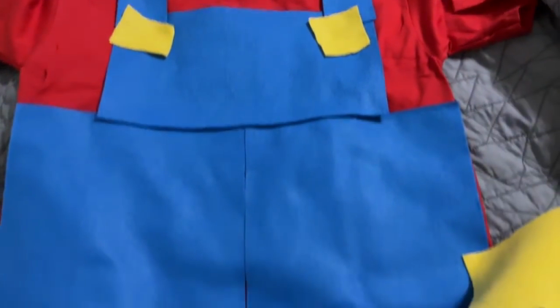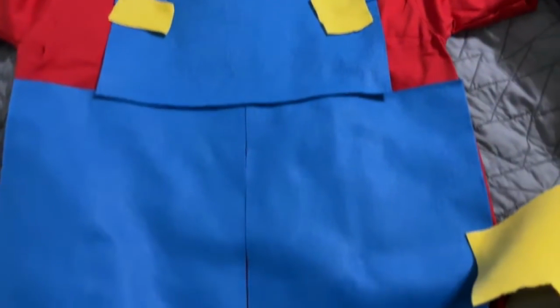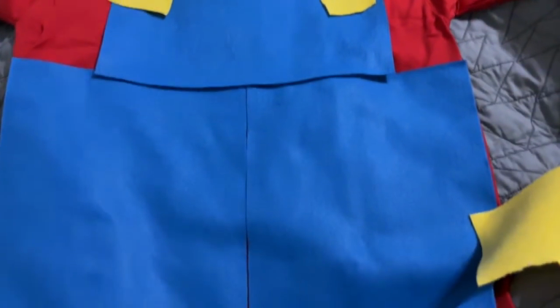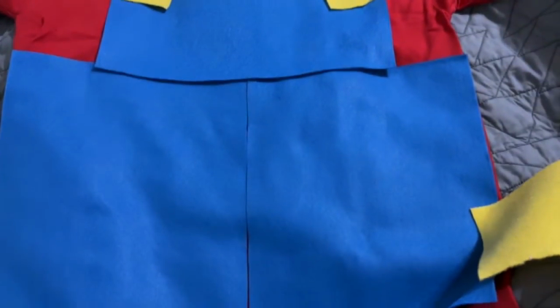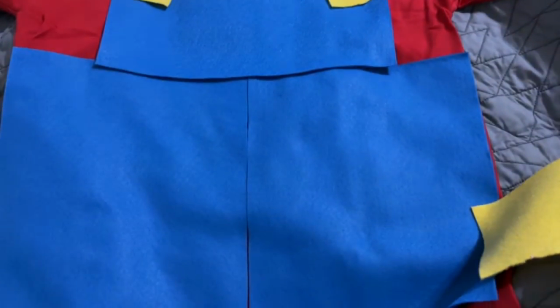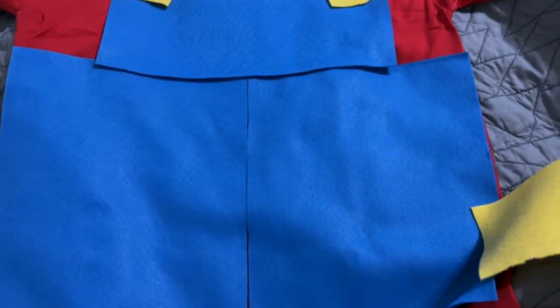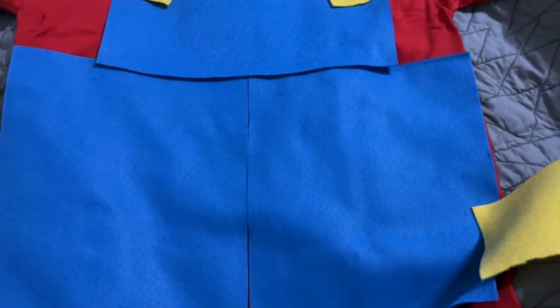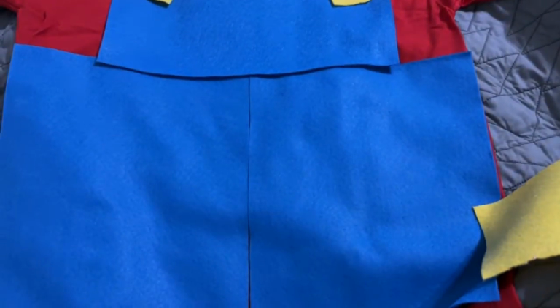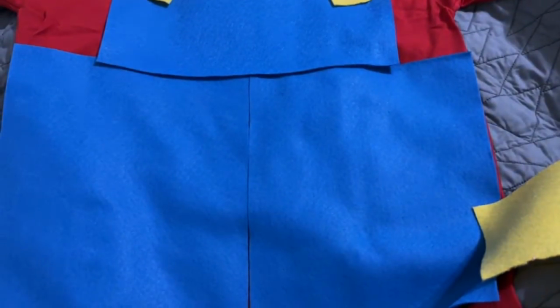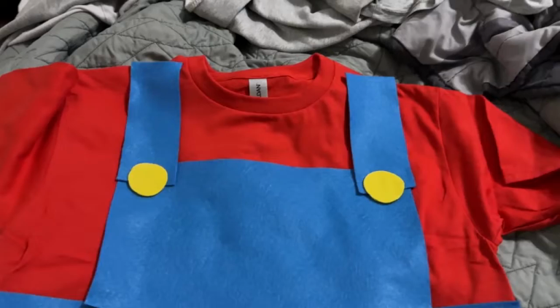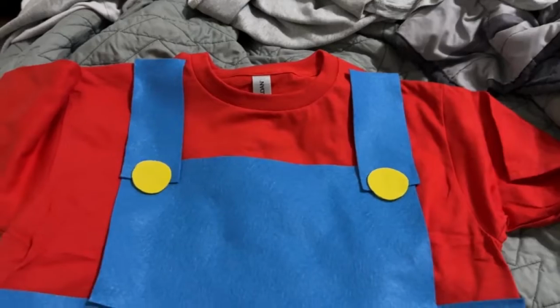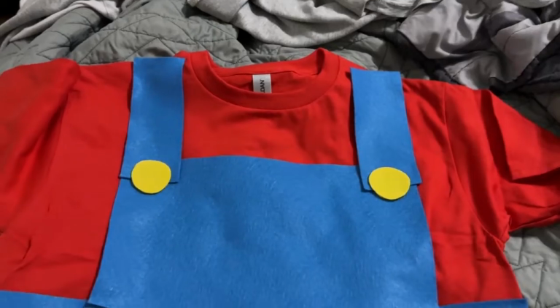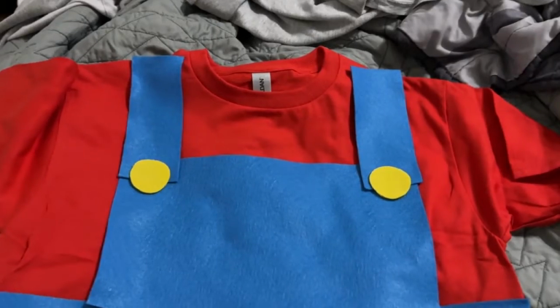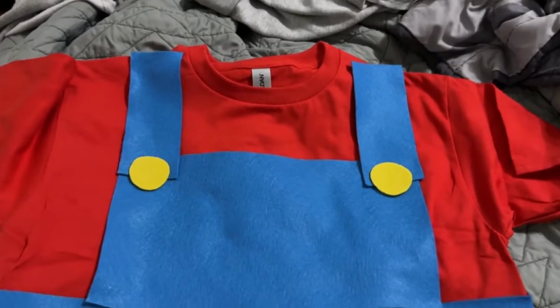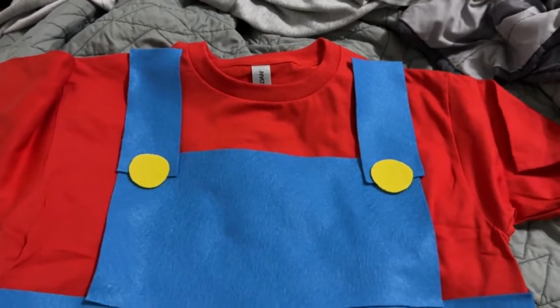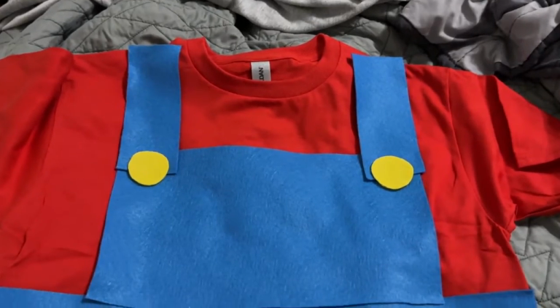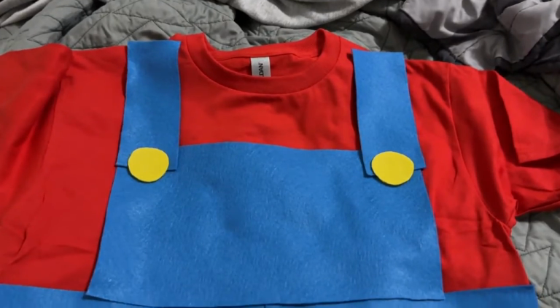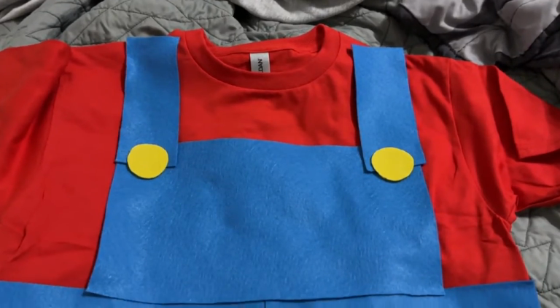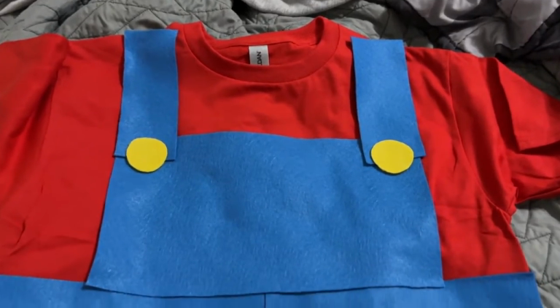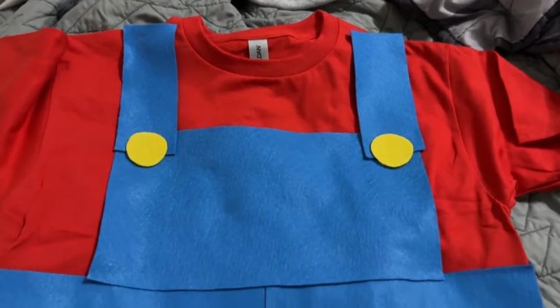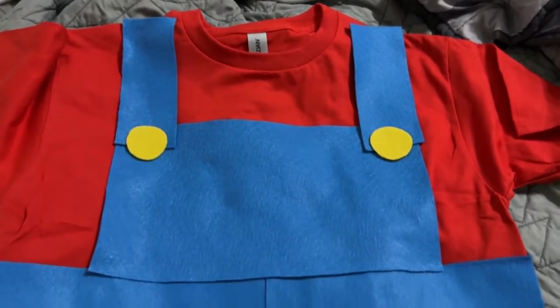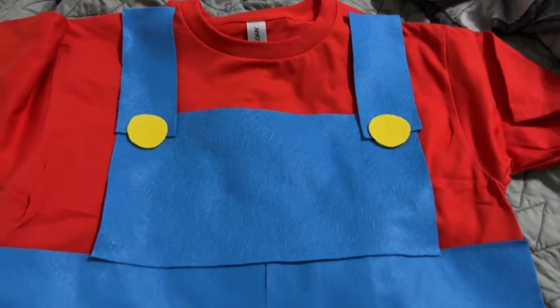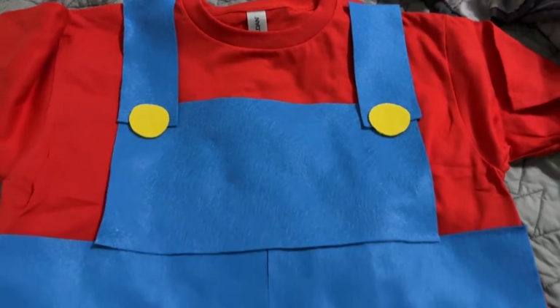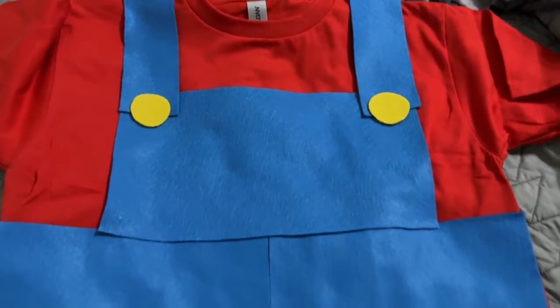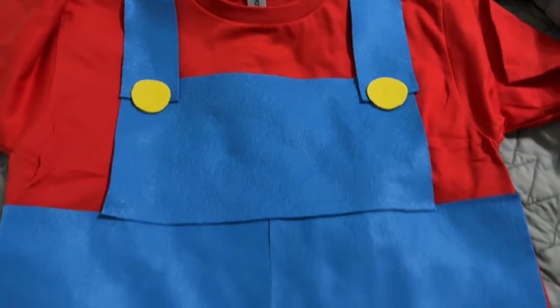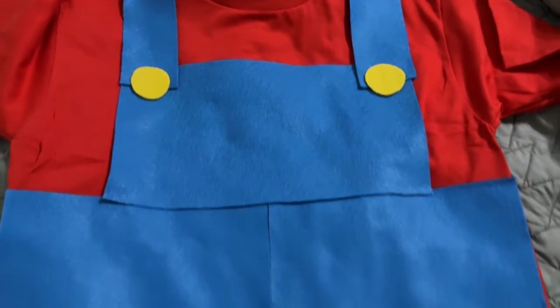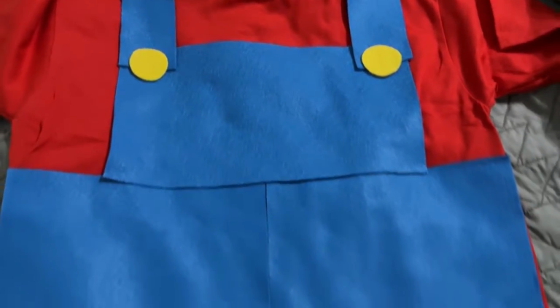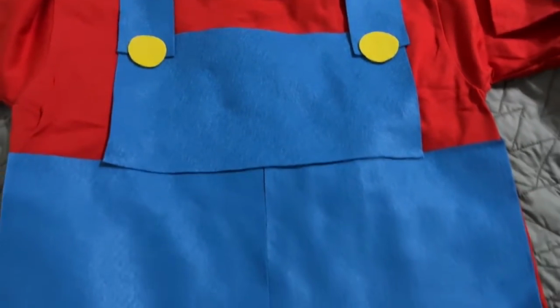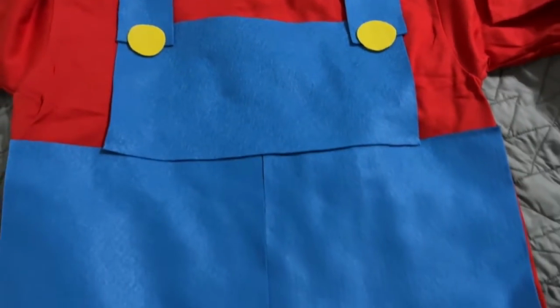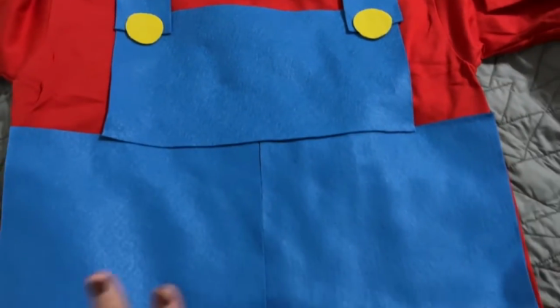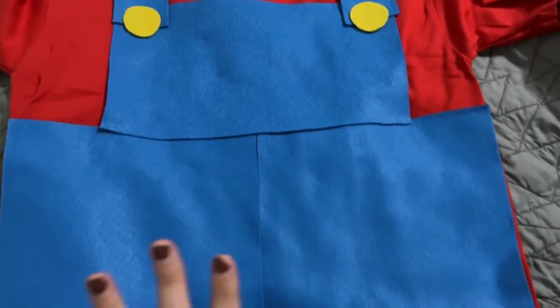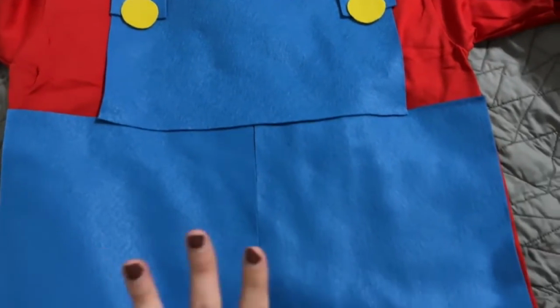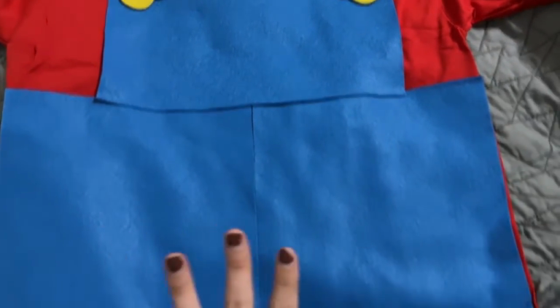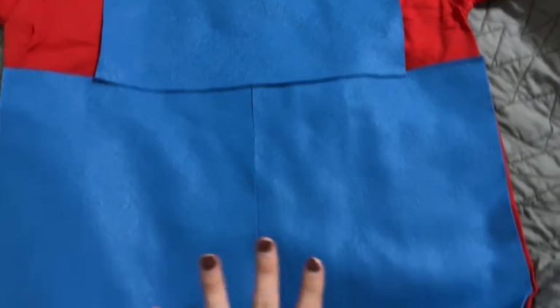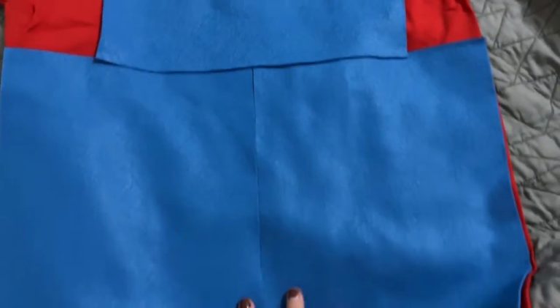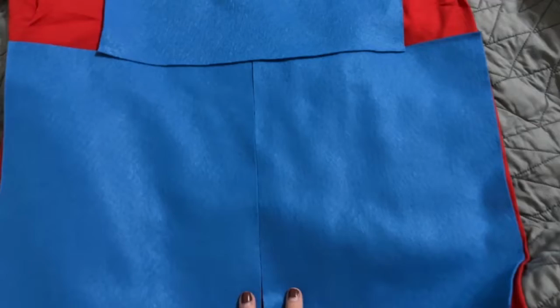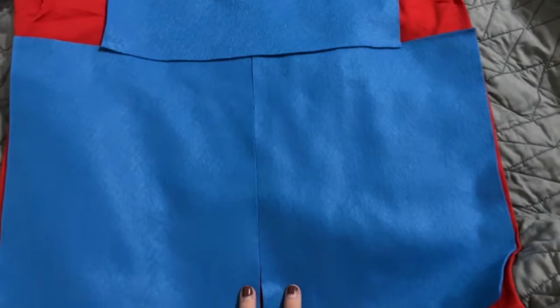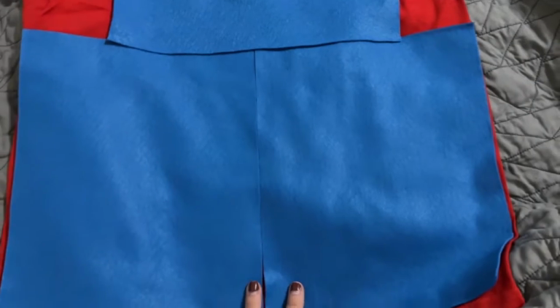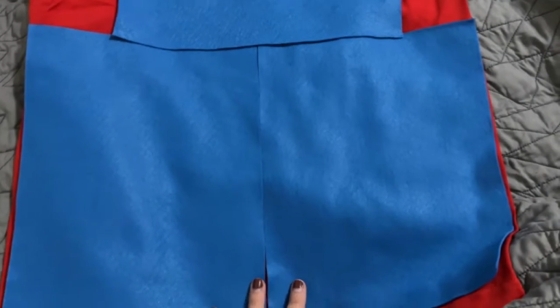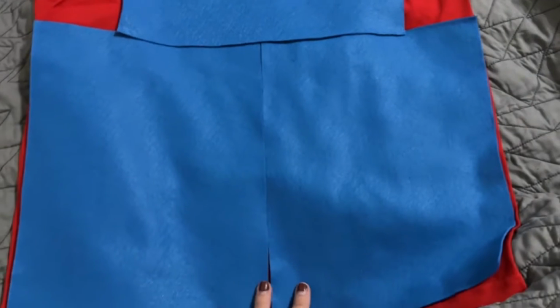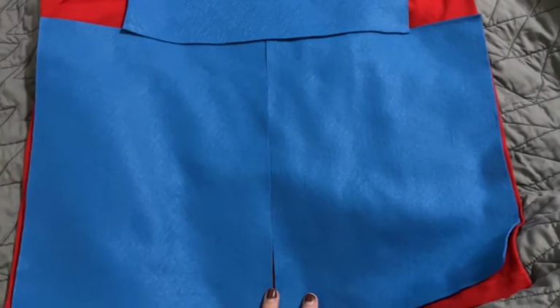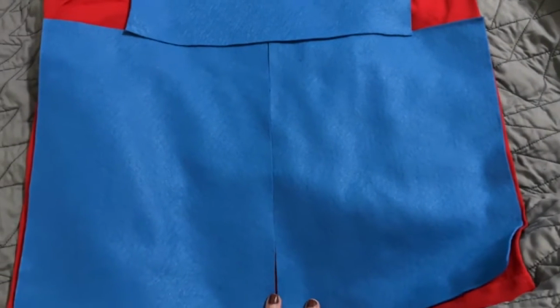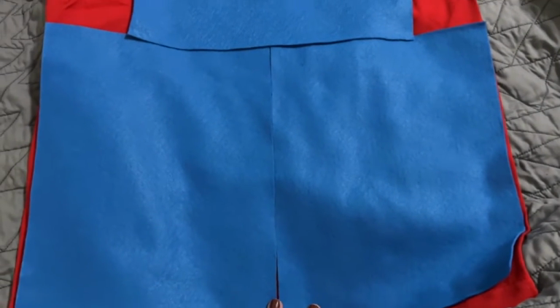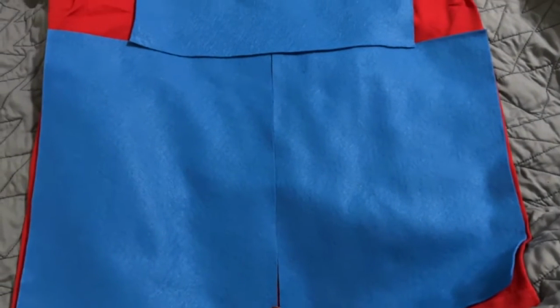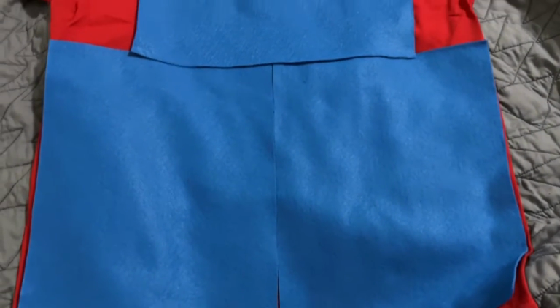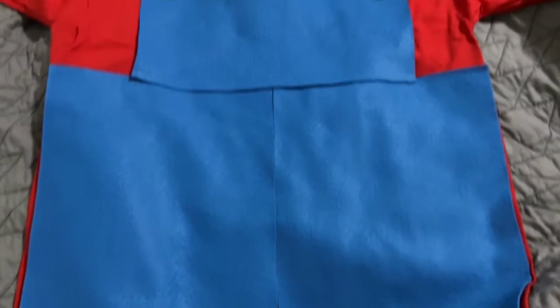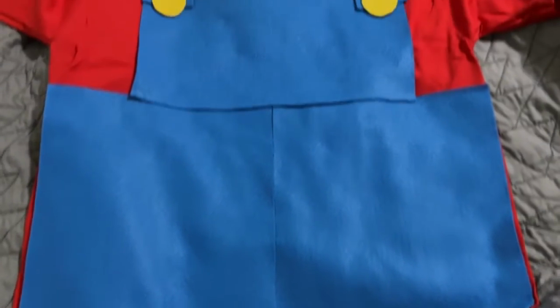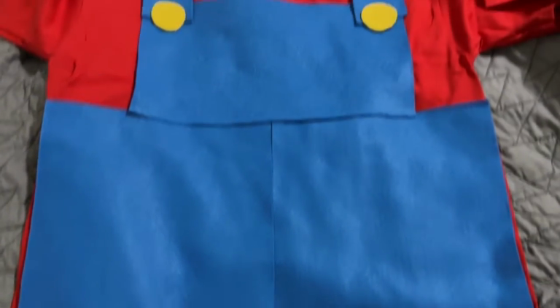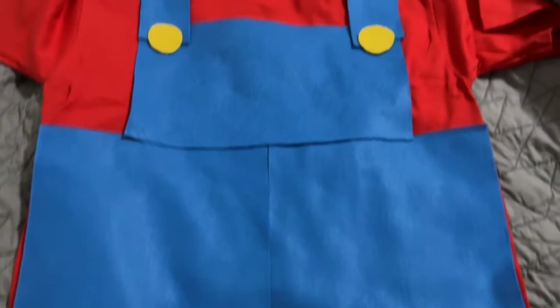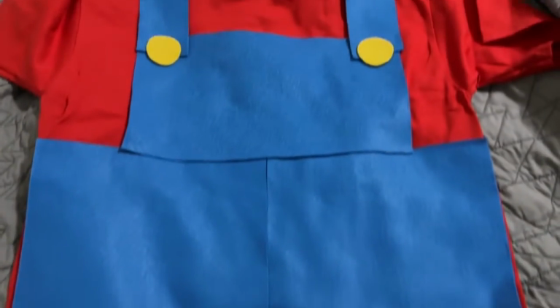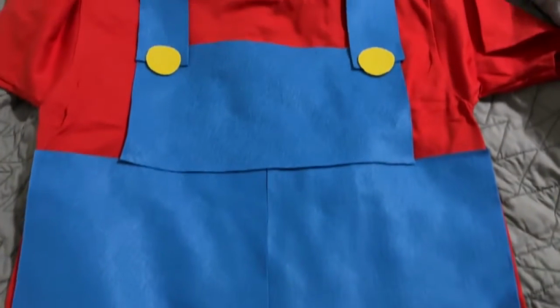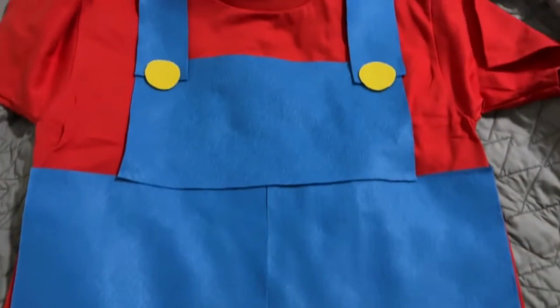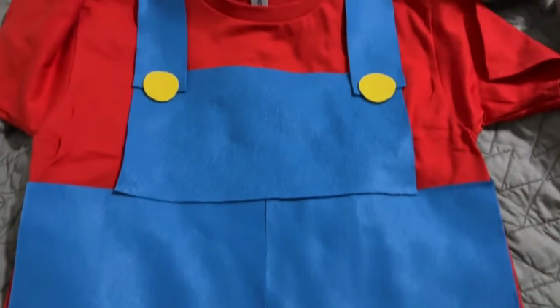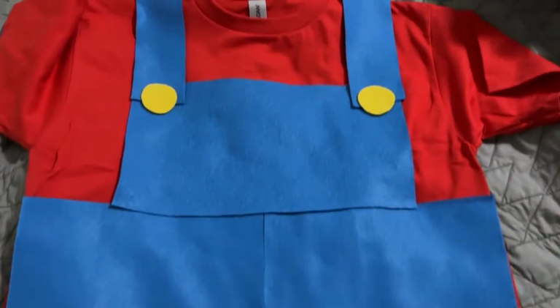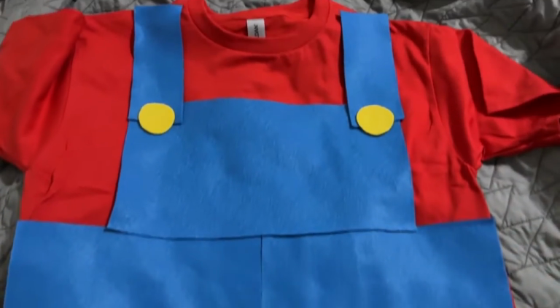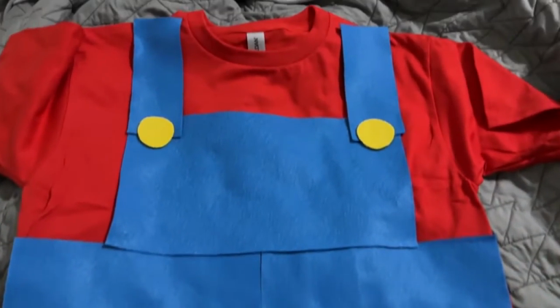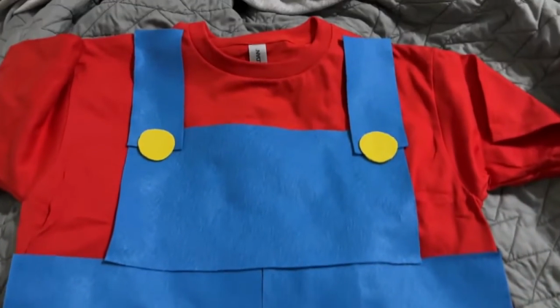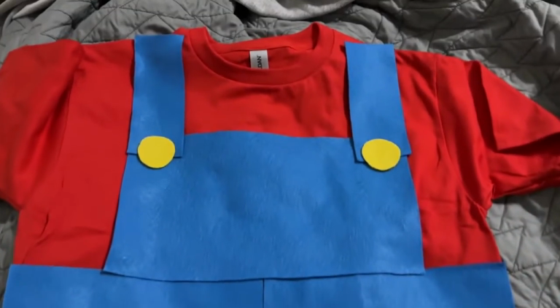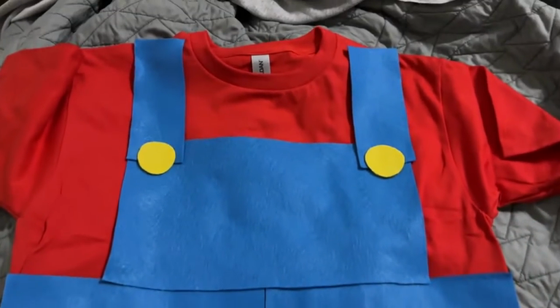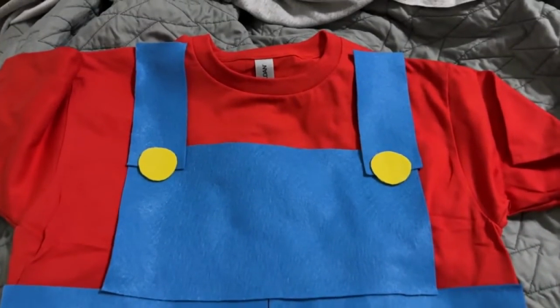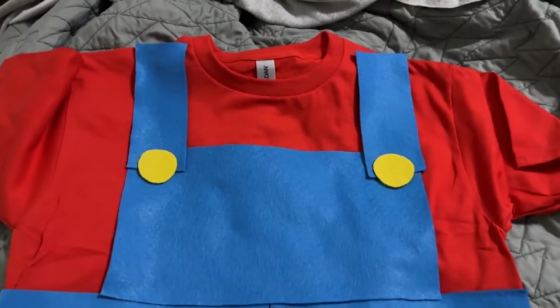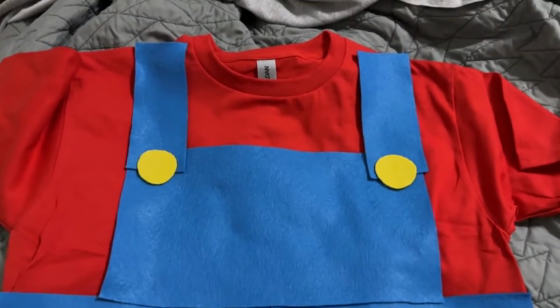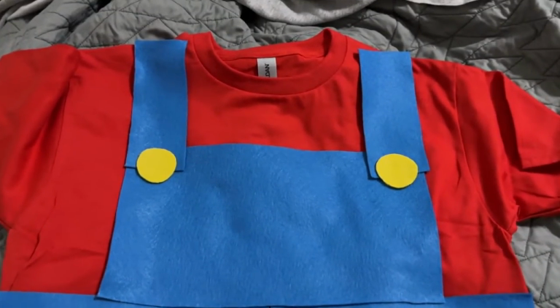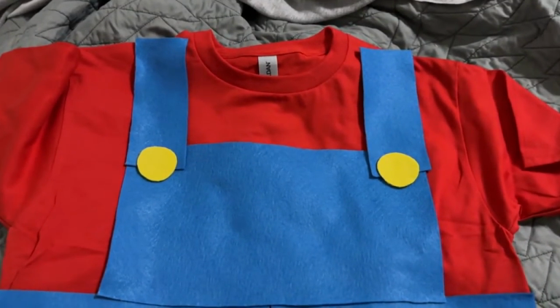Here it is — still need to glue it down, but here's how it looks. Logan, what do you think? You look cool!